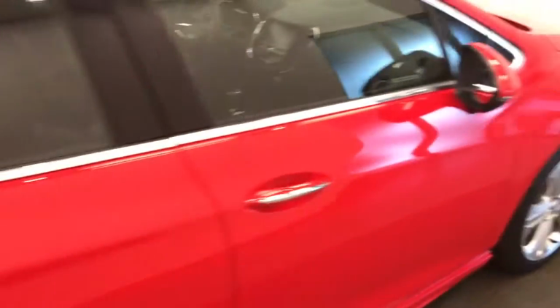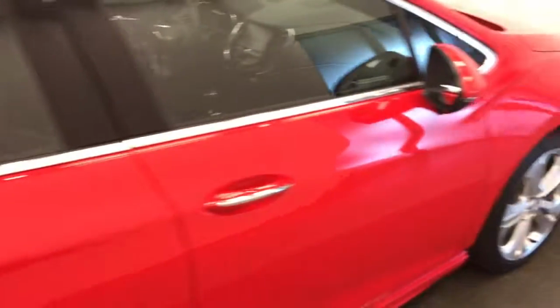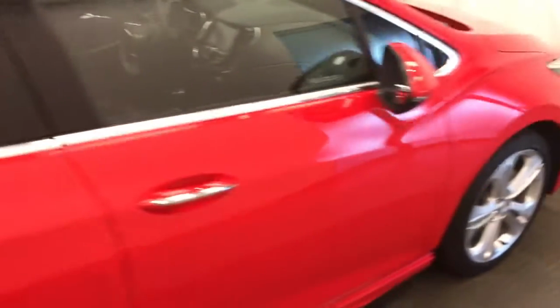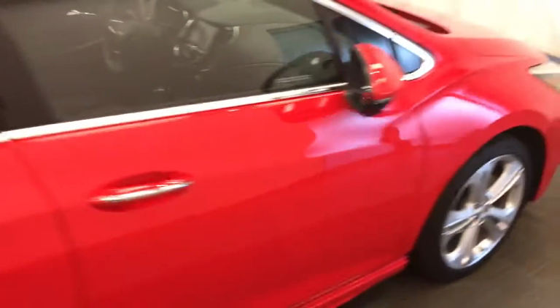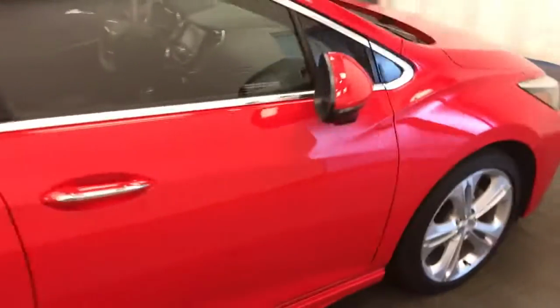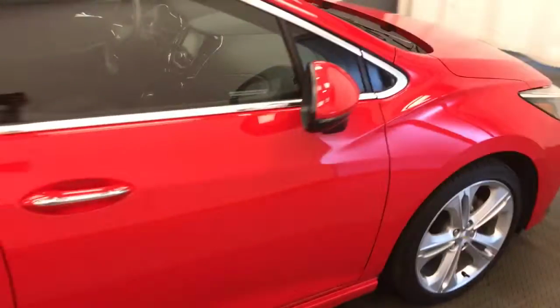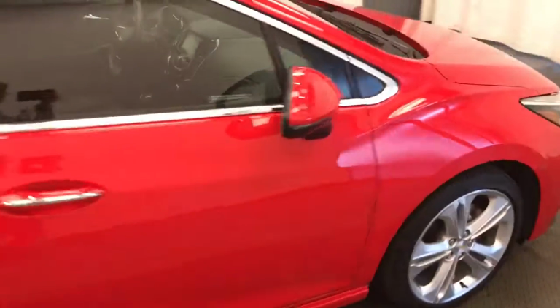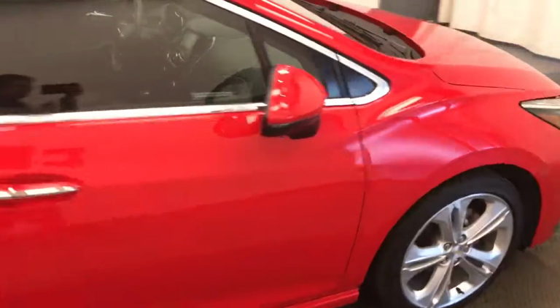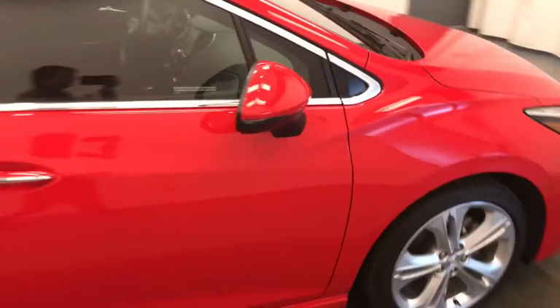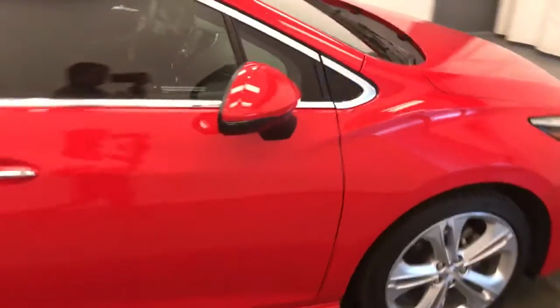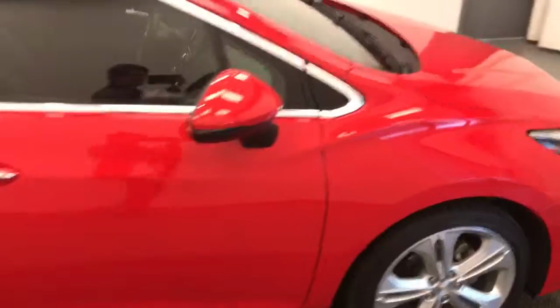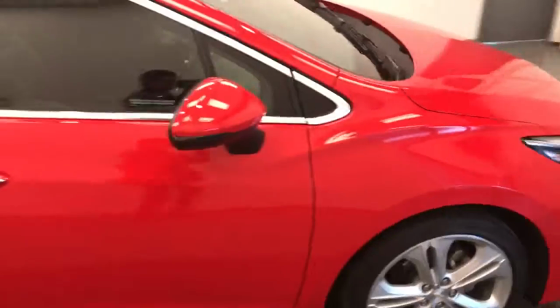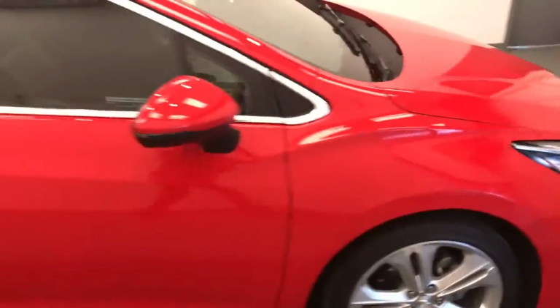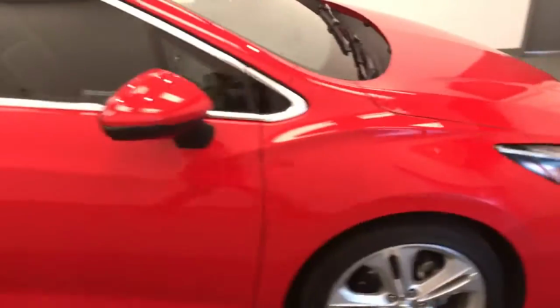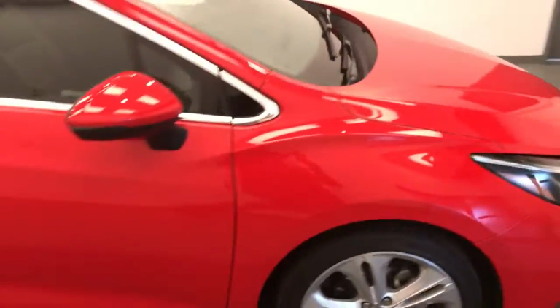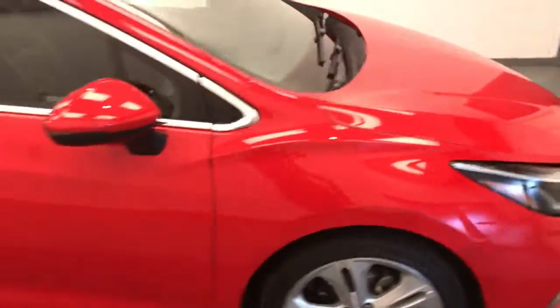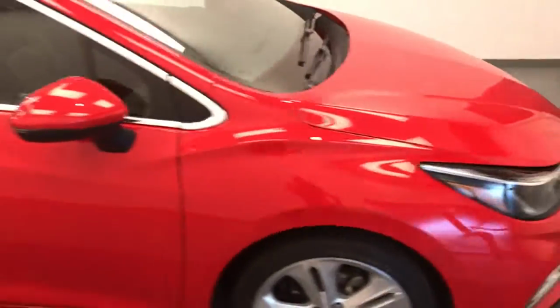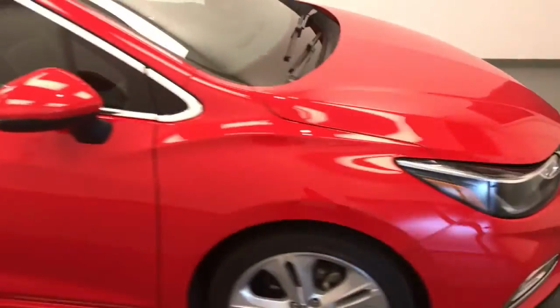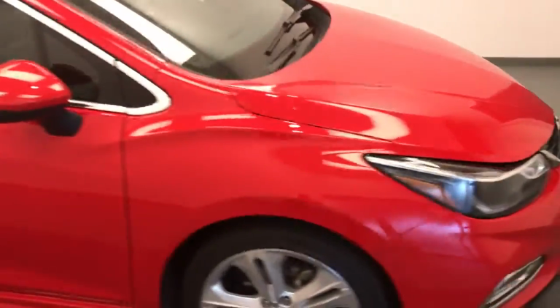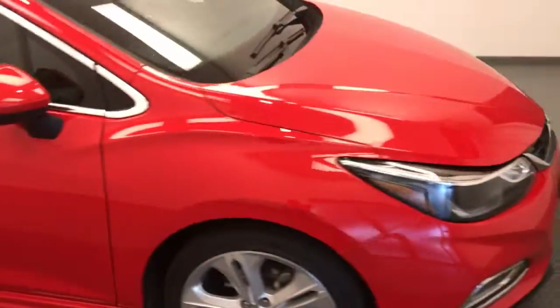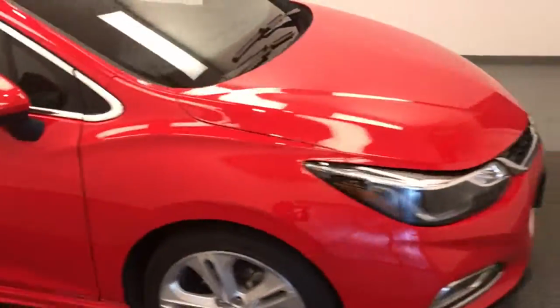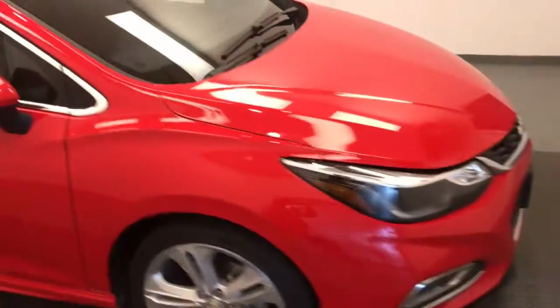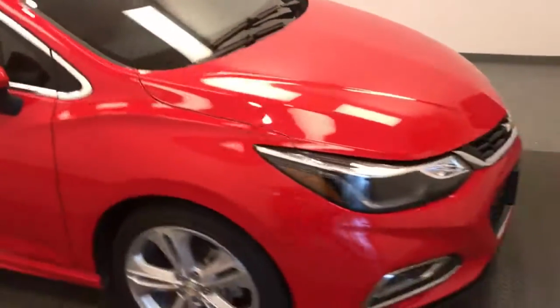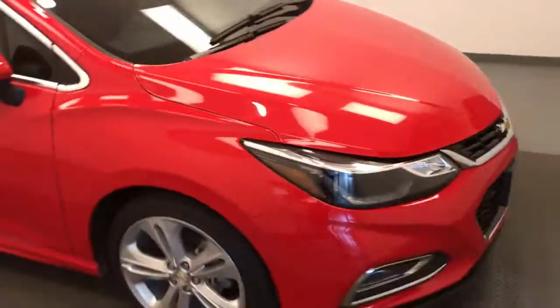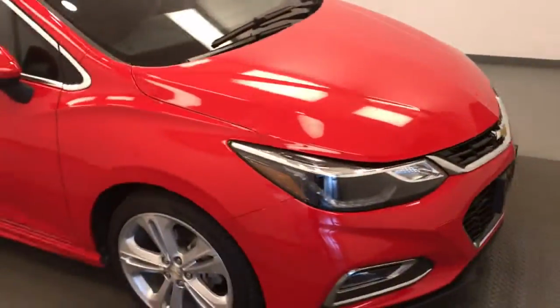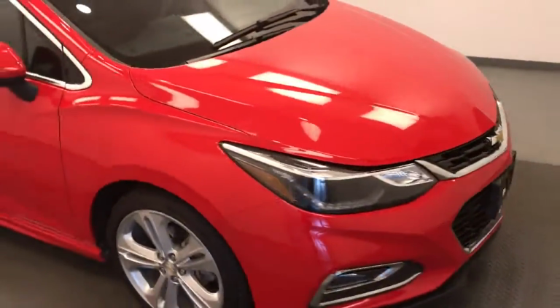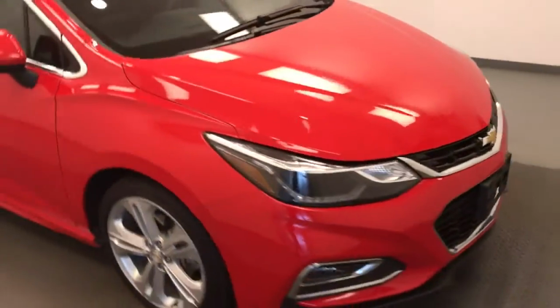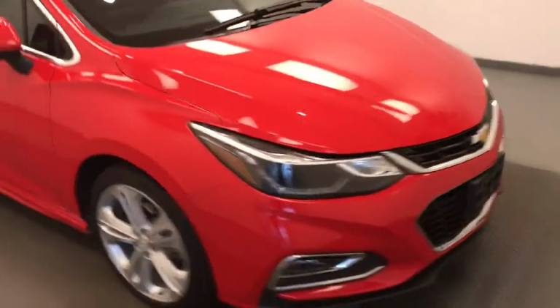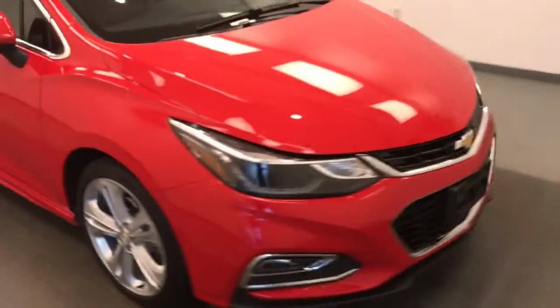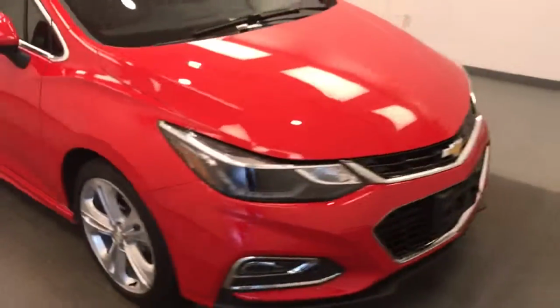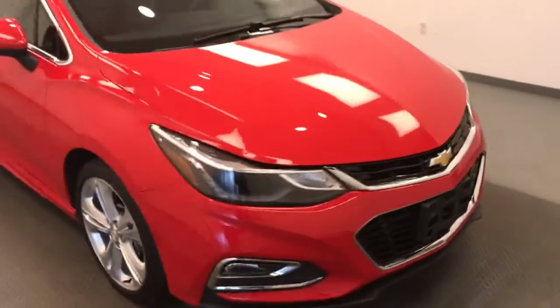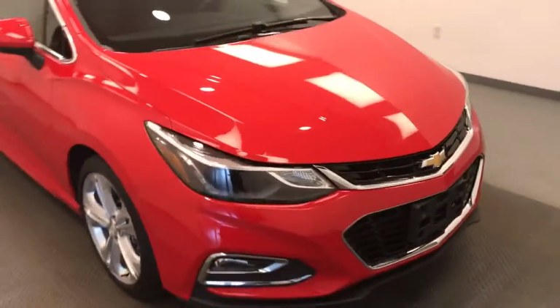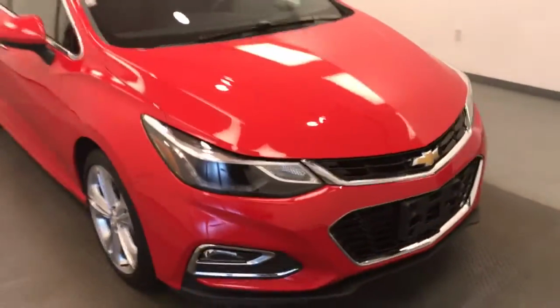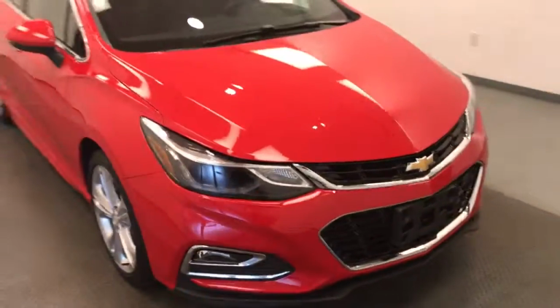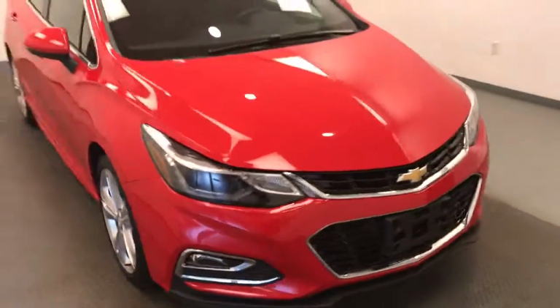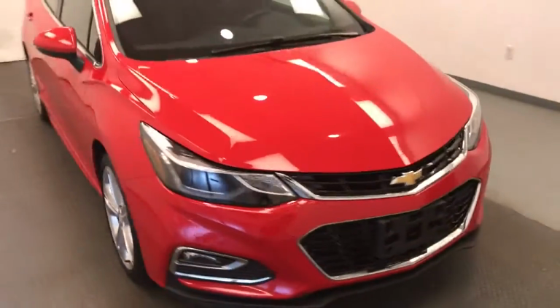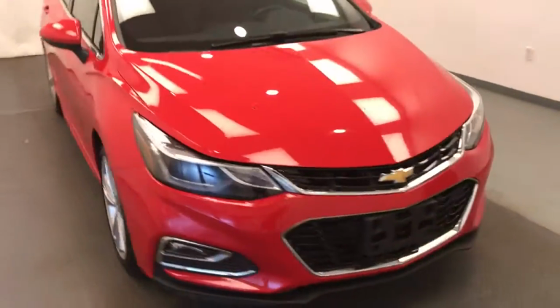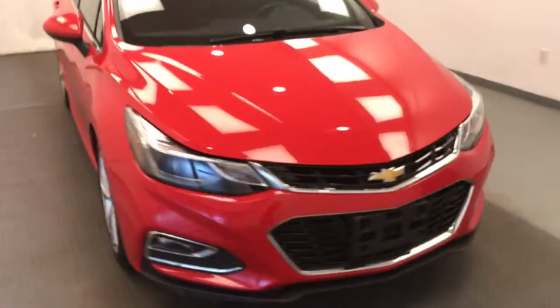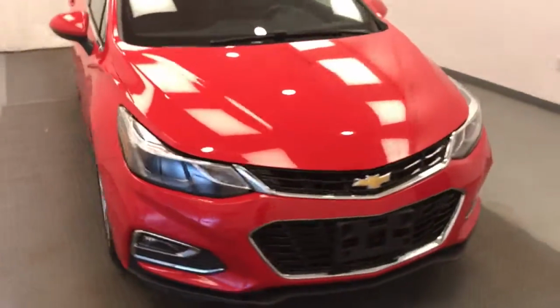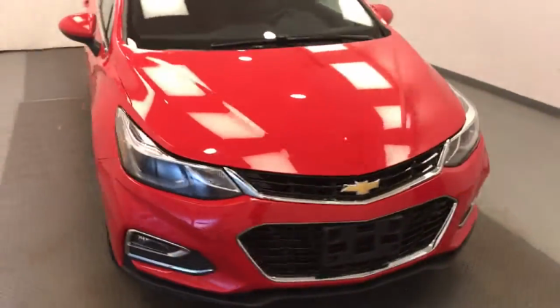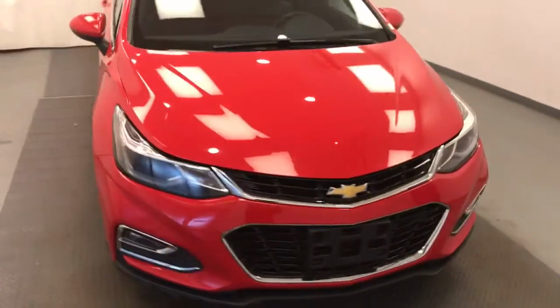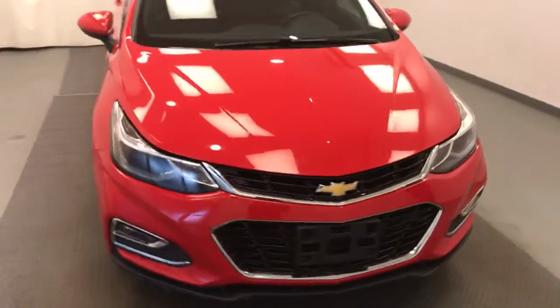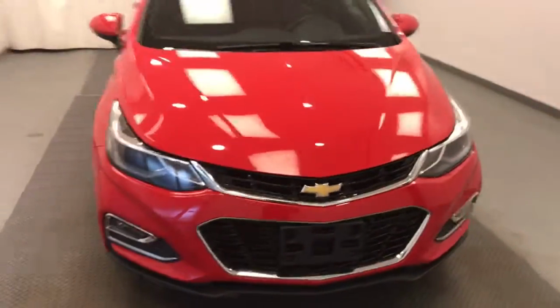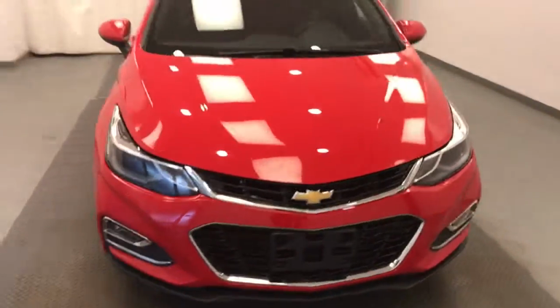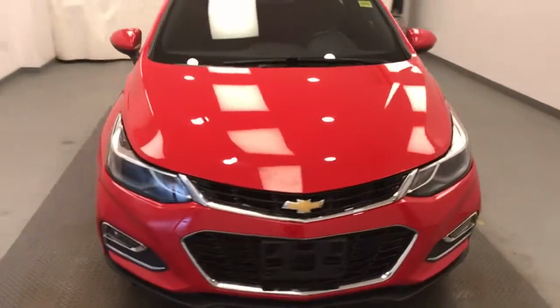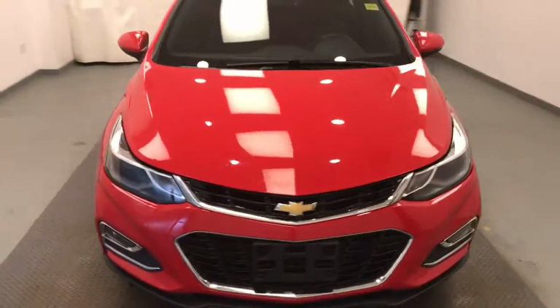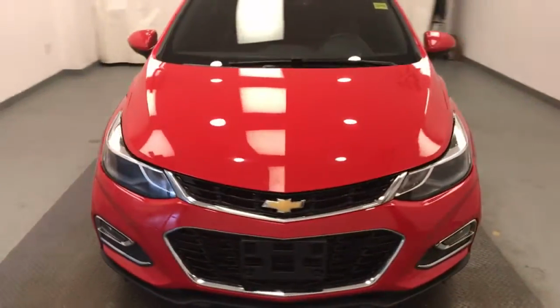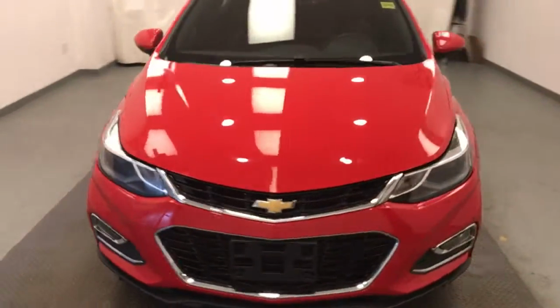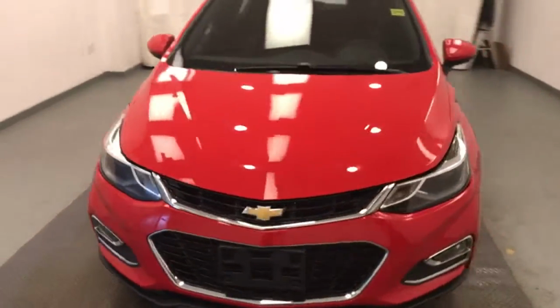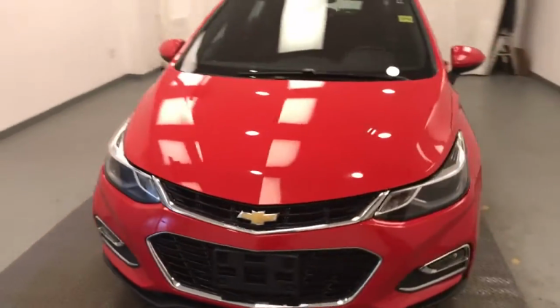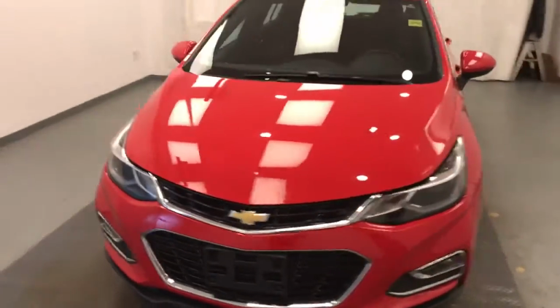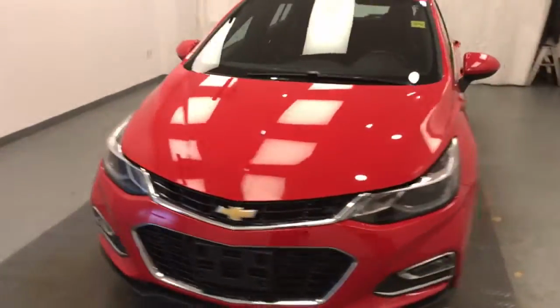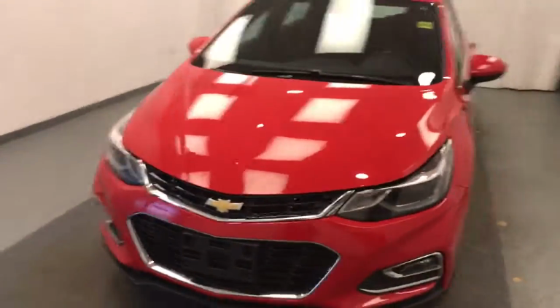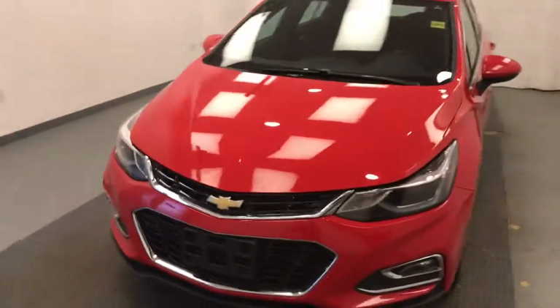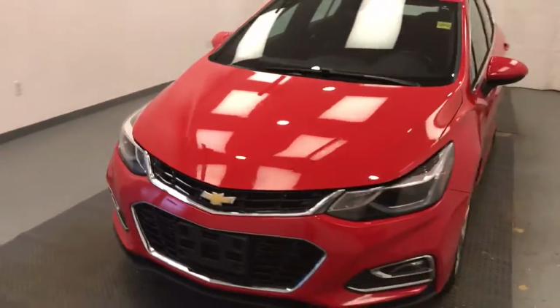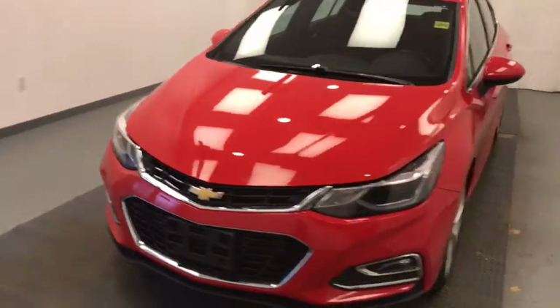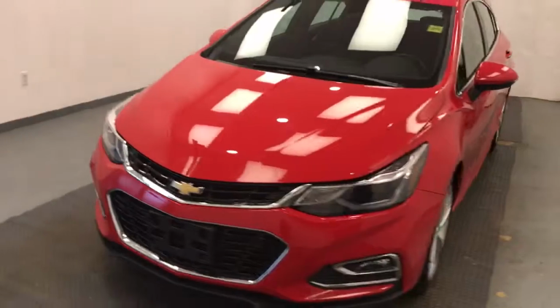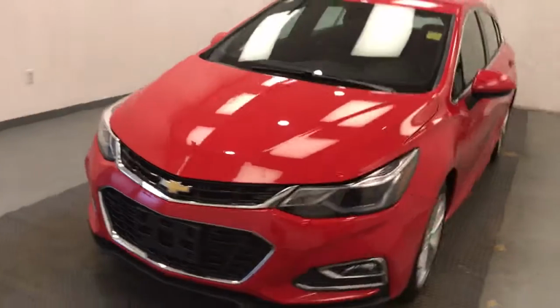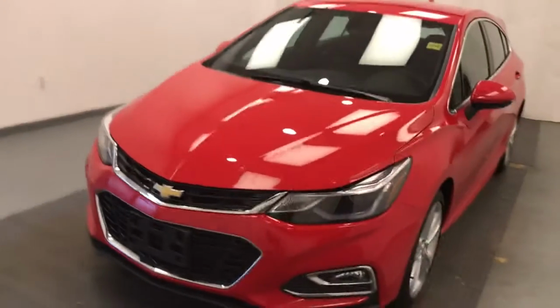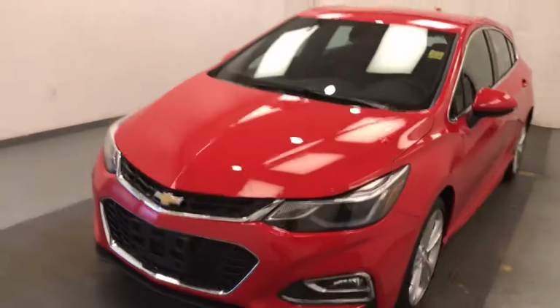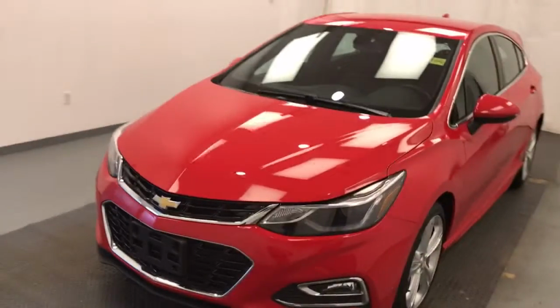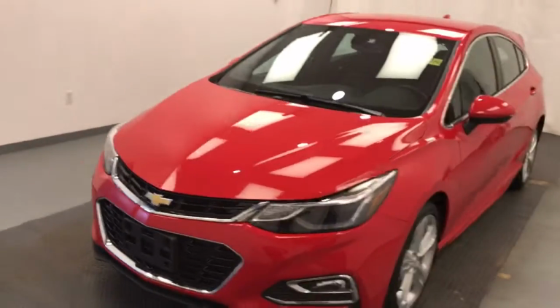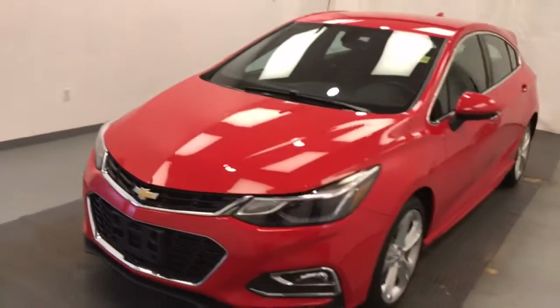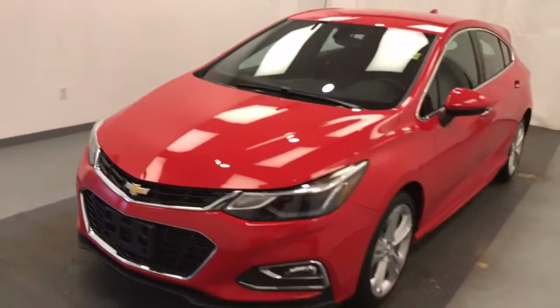Again, we're viewing stock number 204-426 on a 2018 Chevy Cruze hatch. Our exterior color is red.